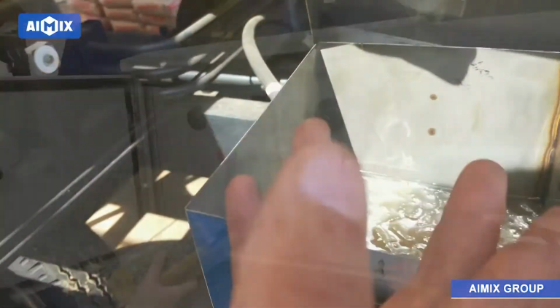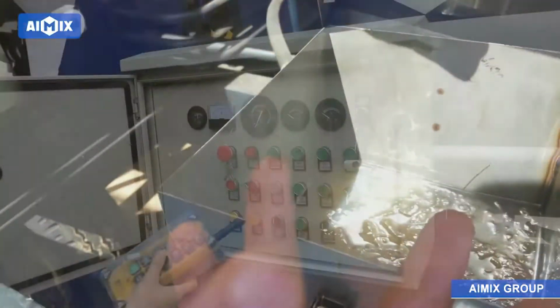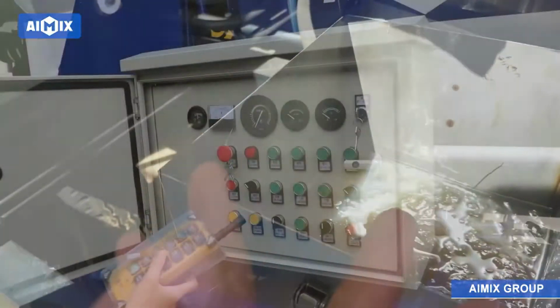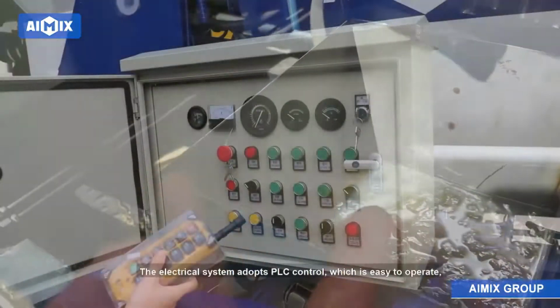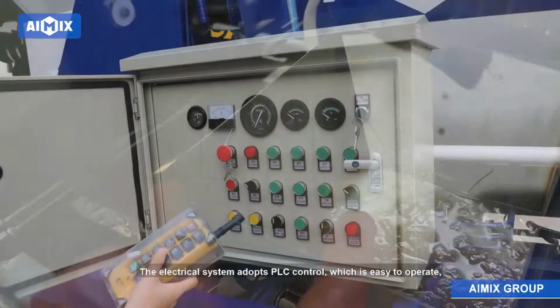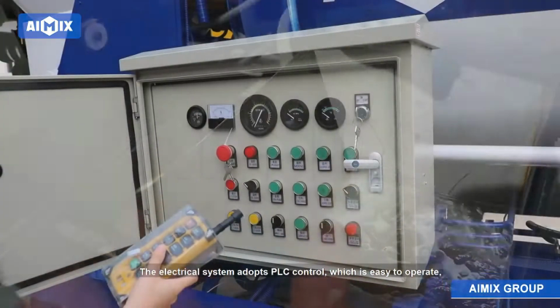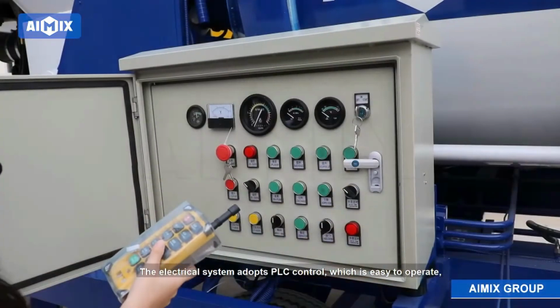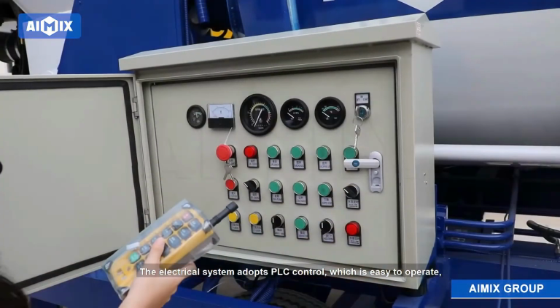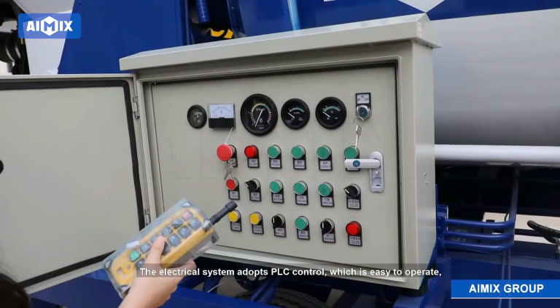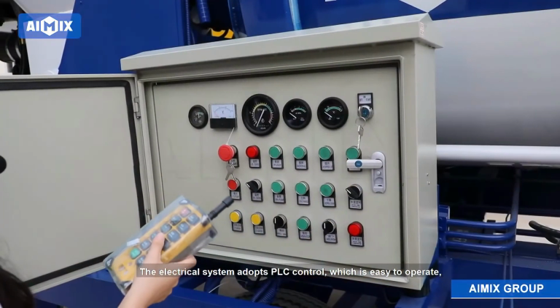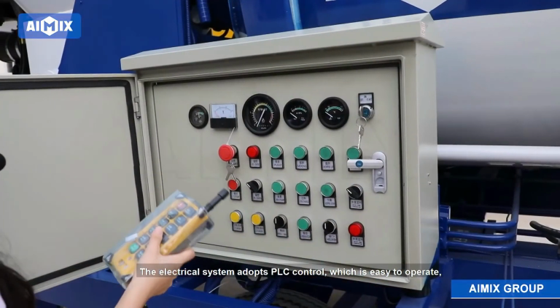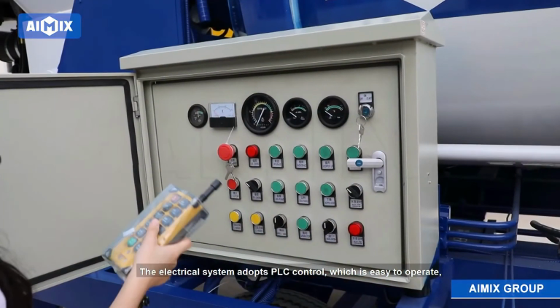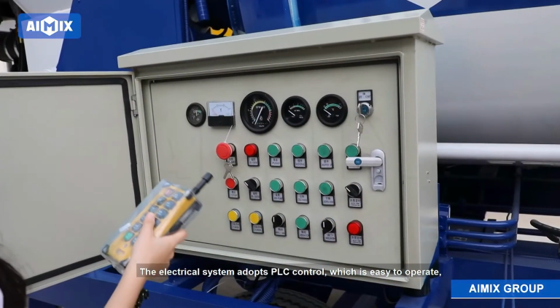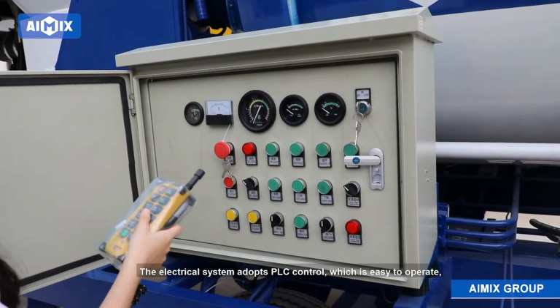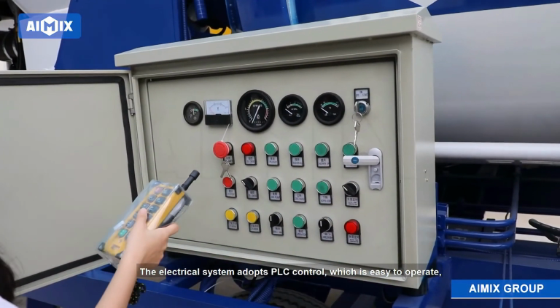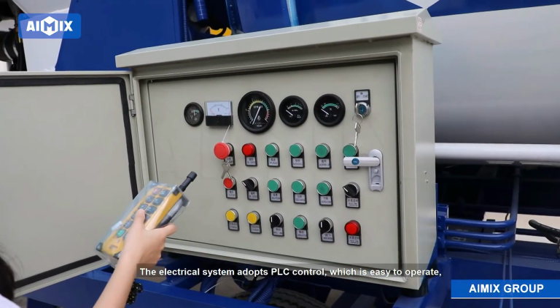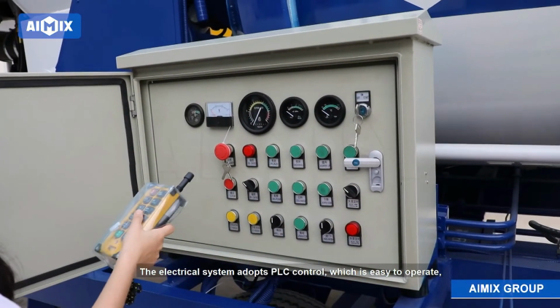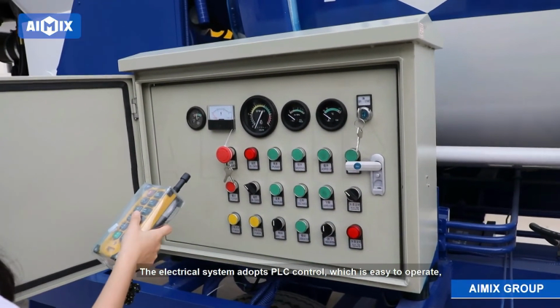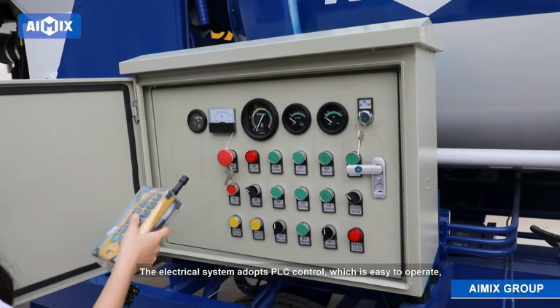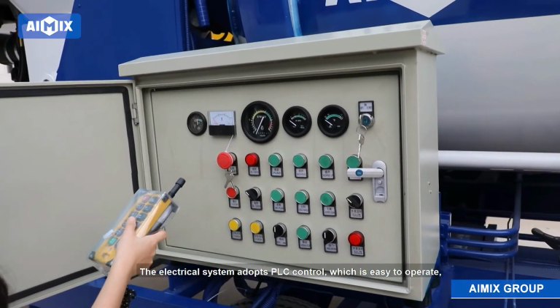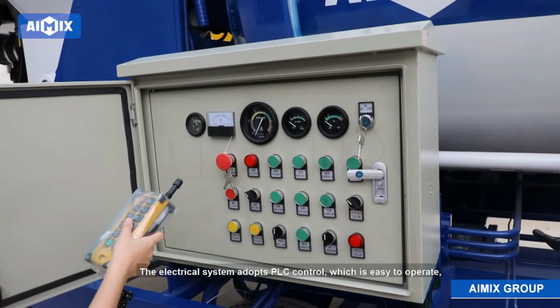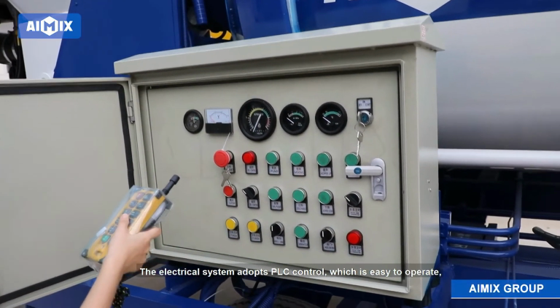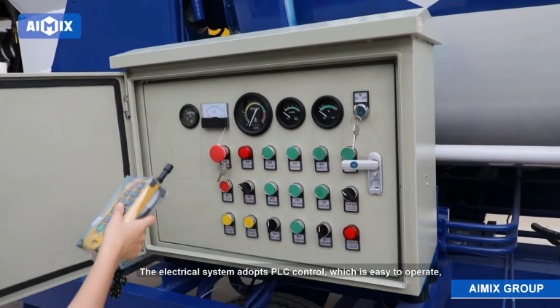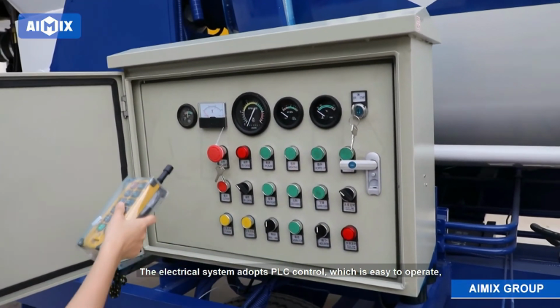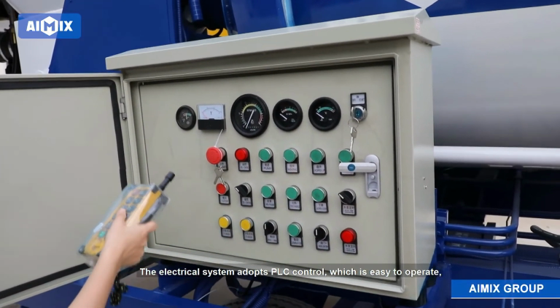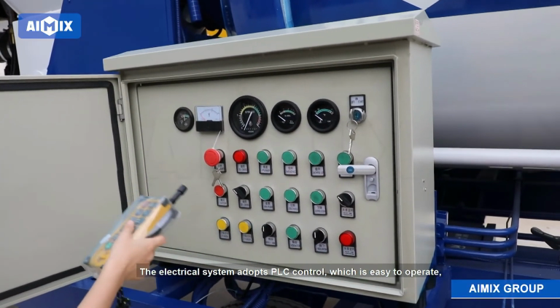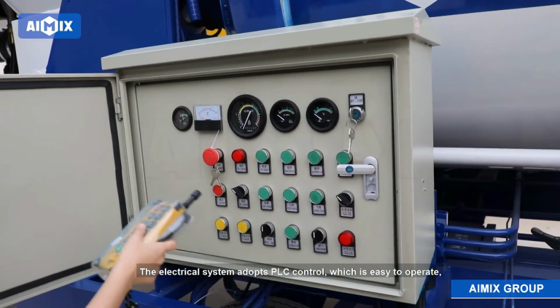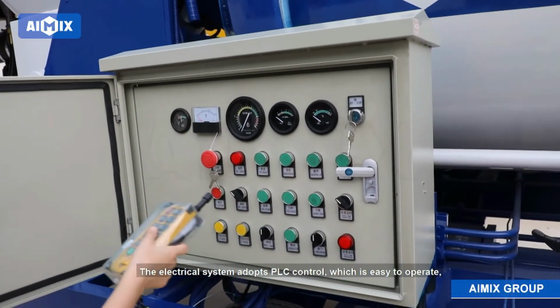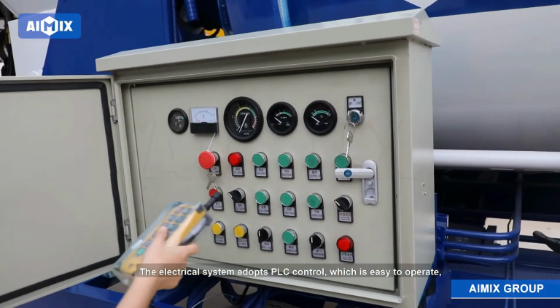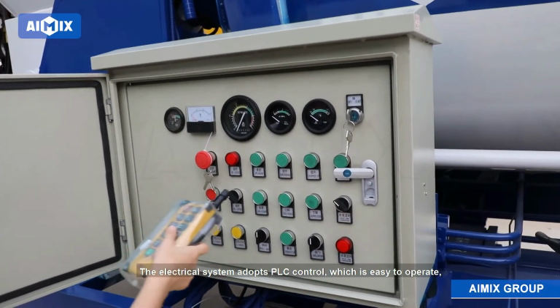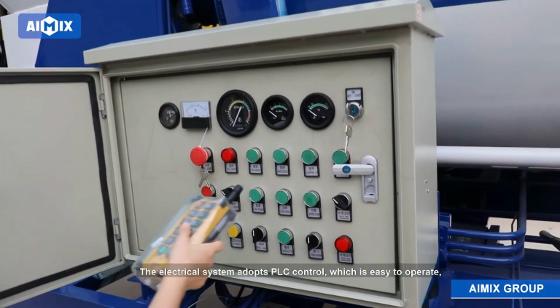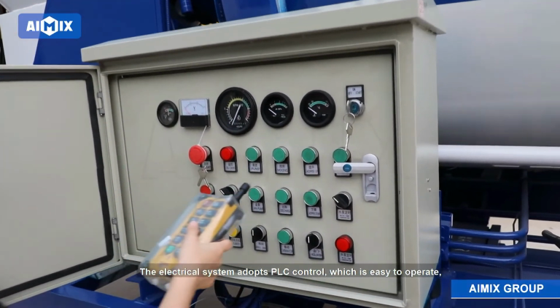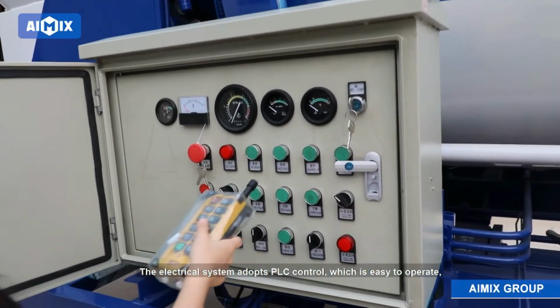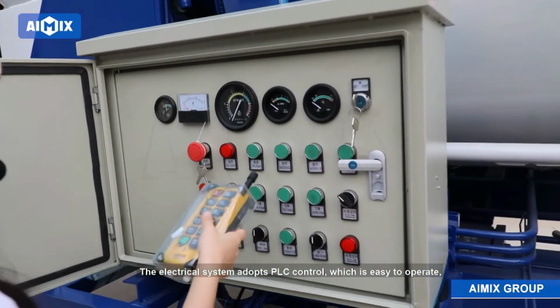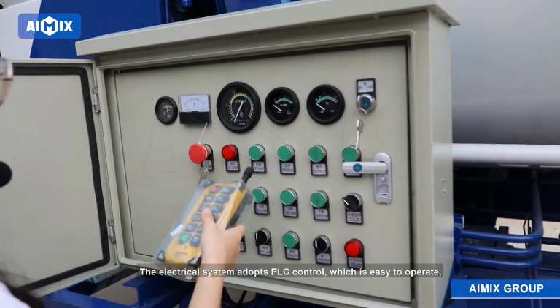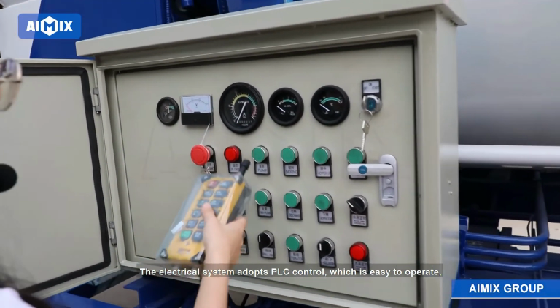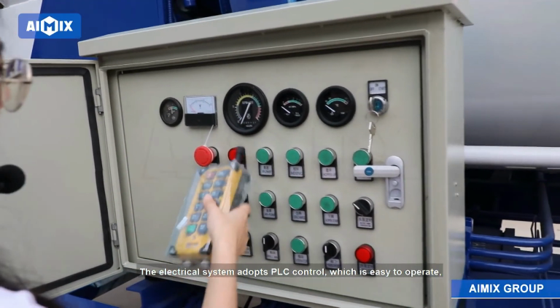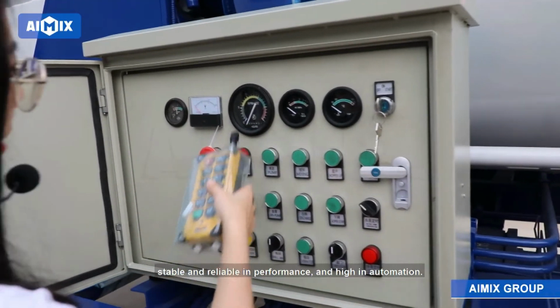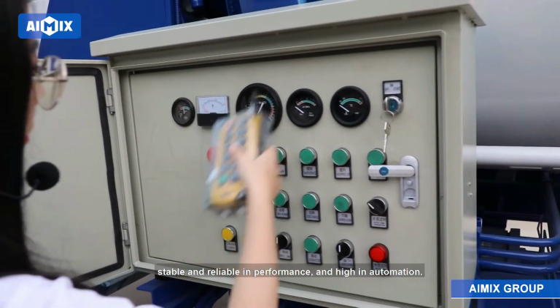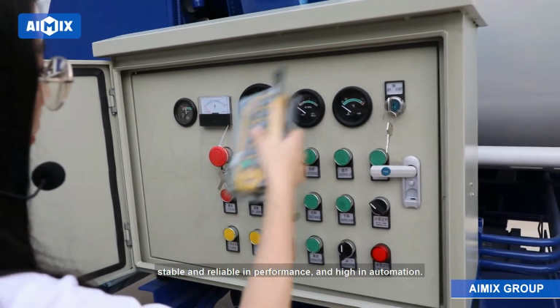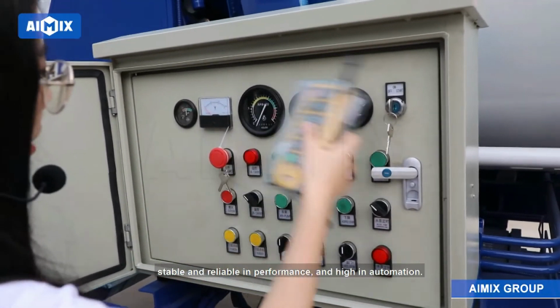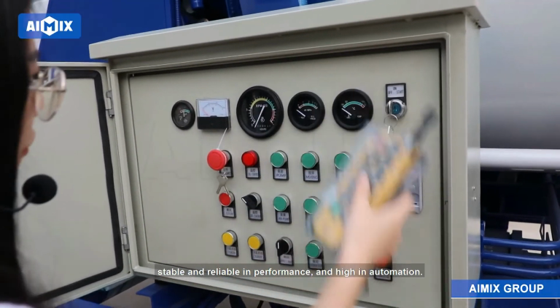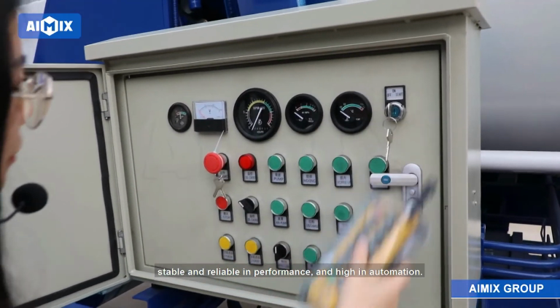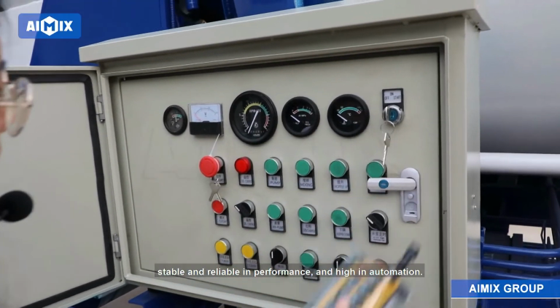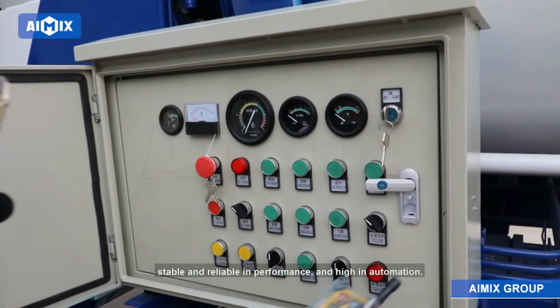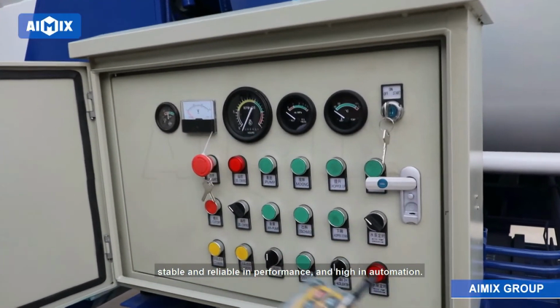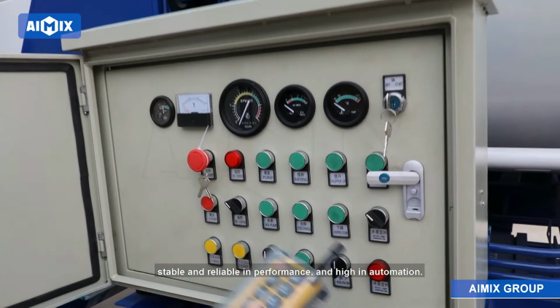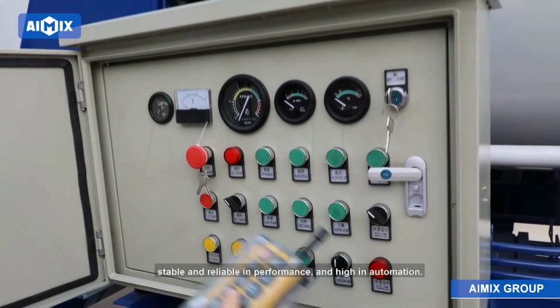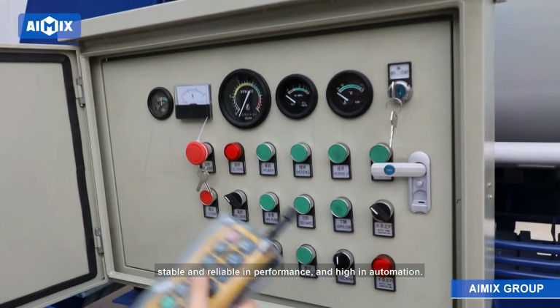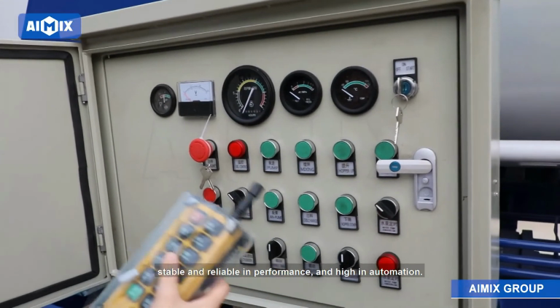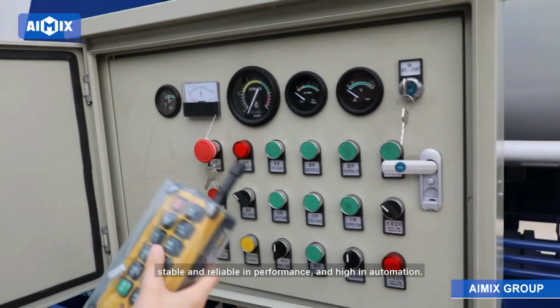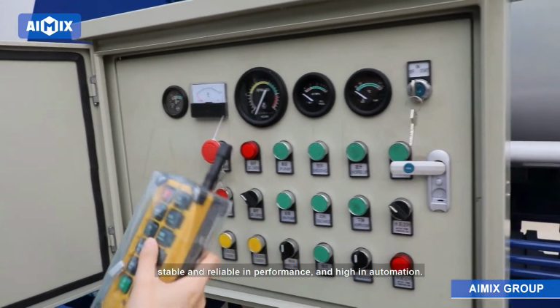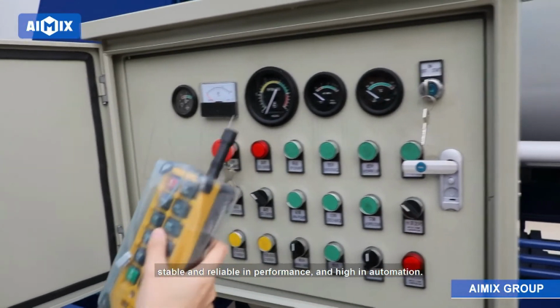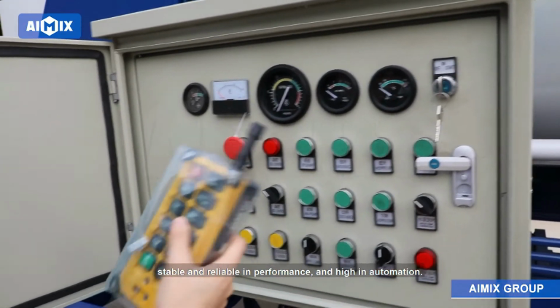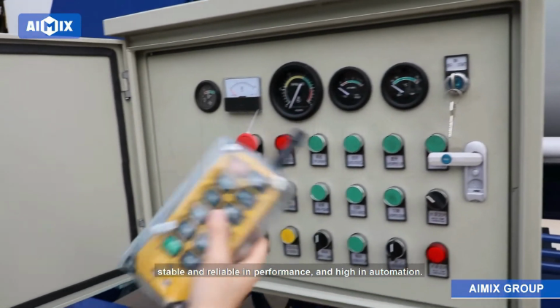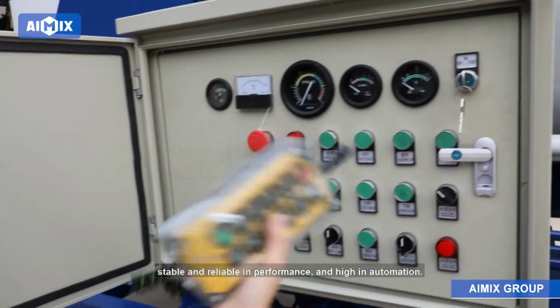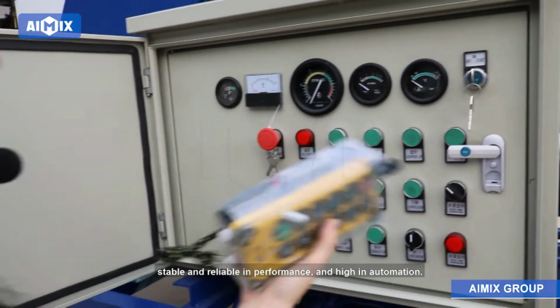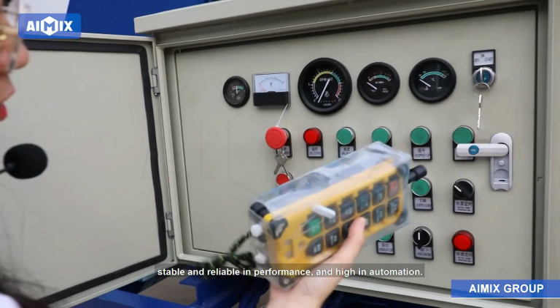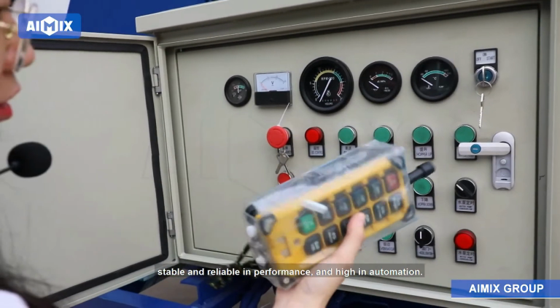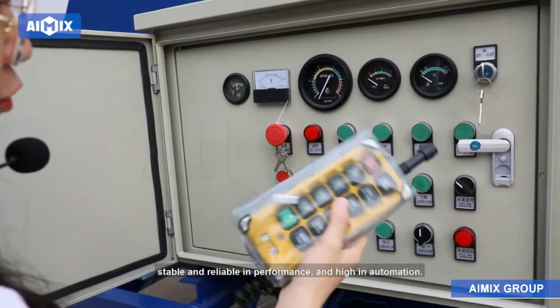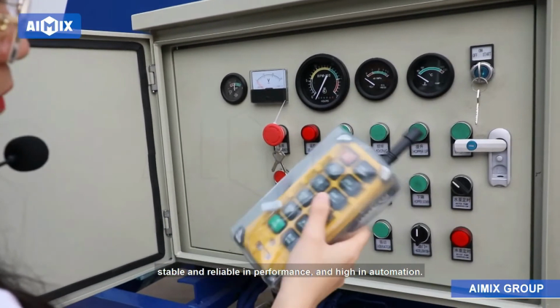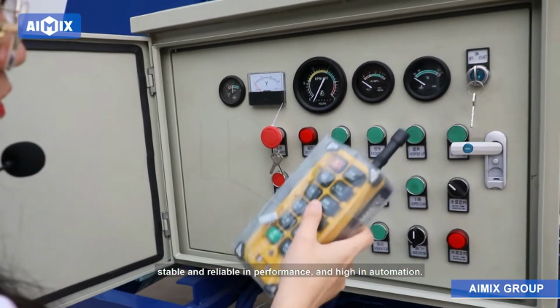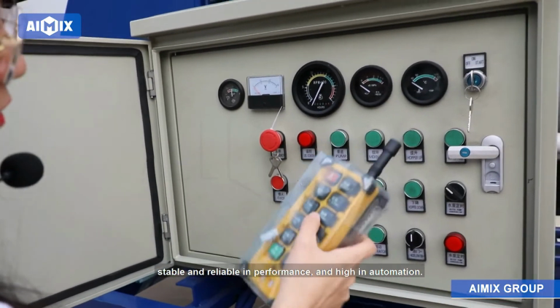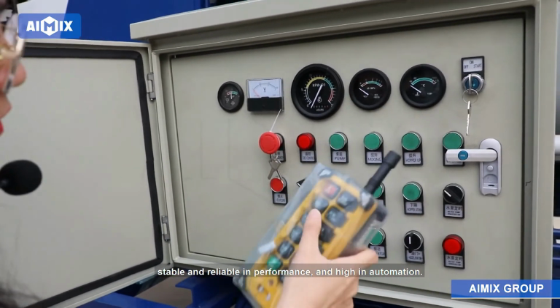The electrical system adopts PLC control, which is easy to operate, stable and reliable in performance, and high in automation.